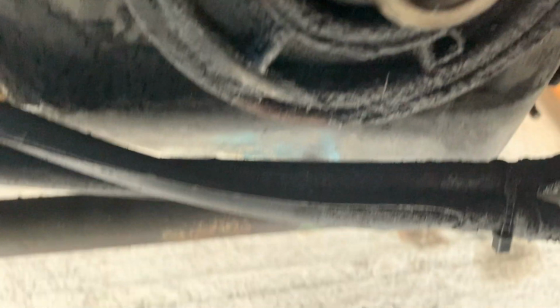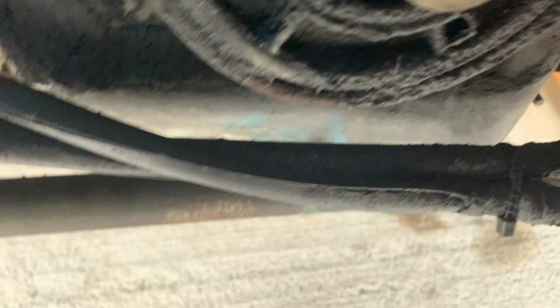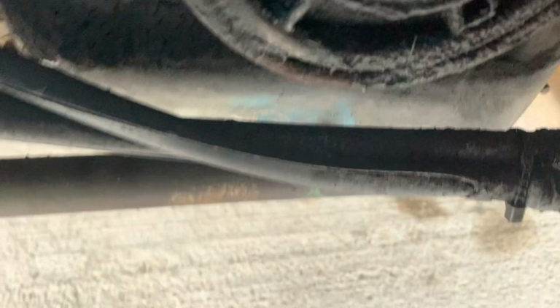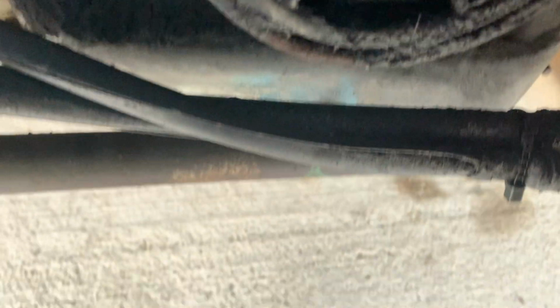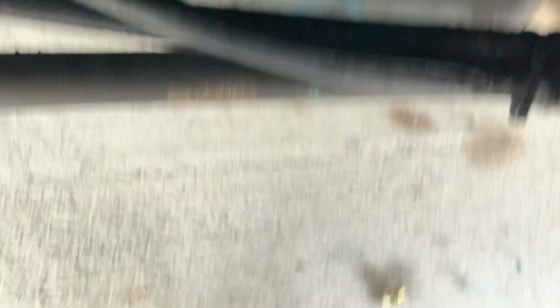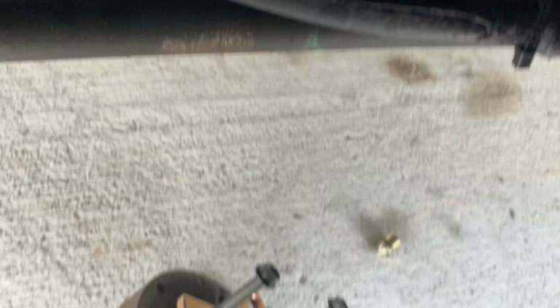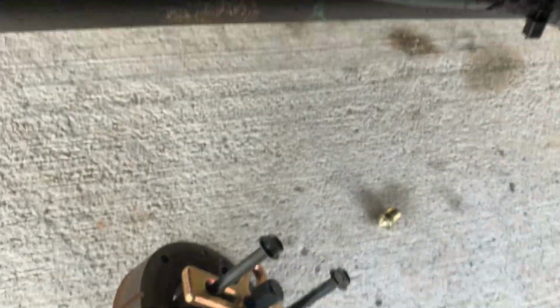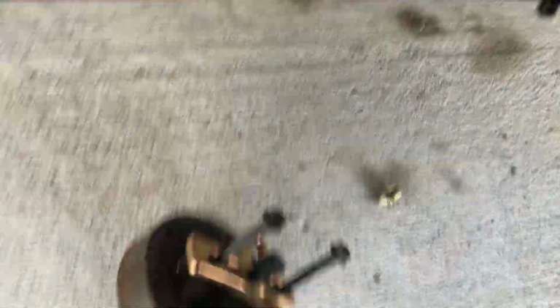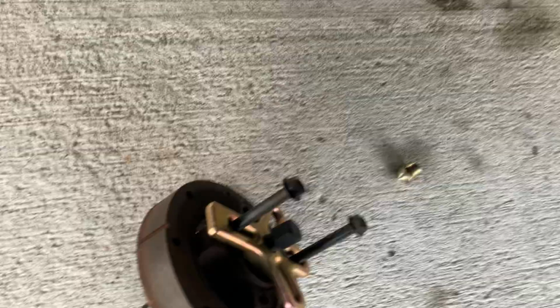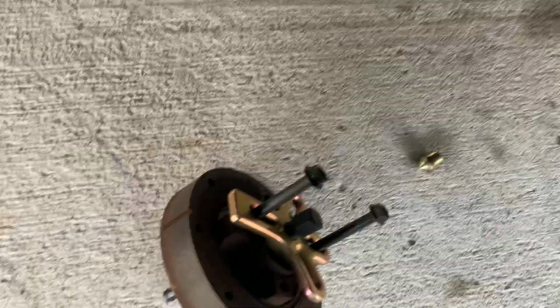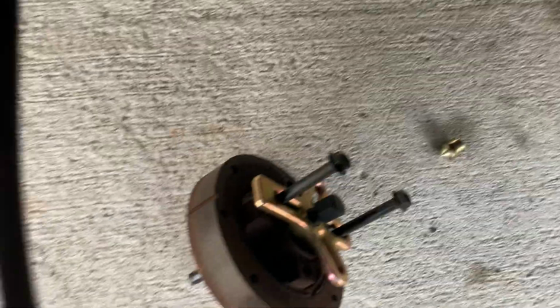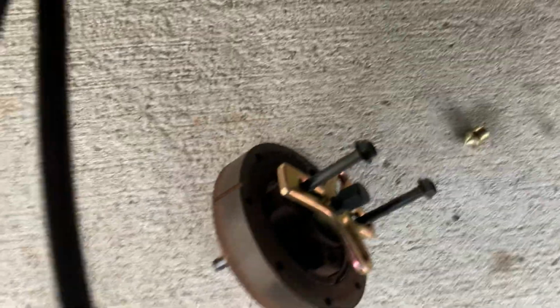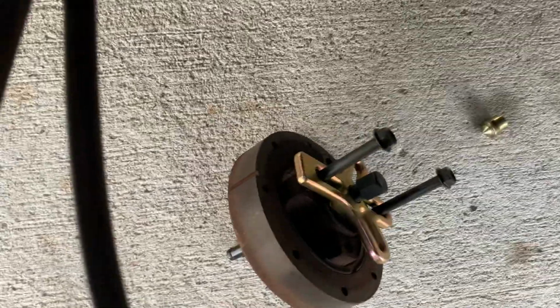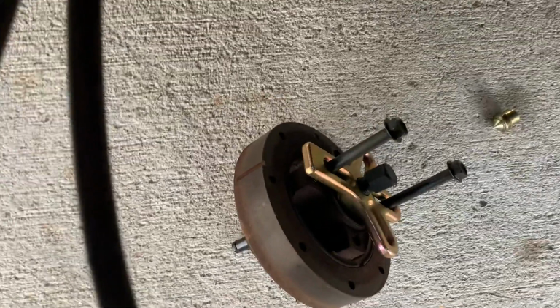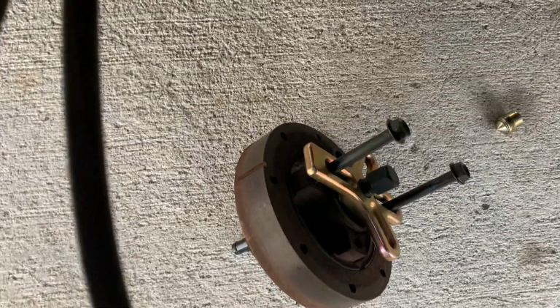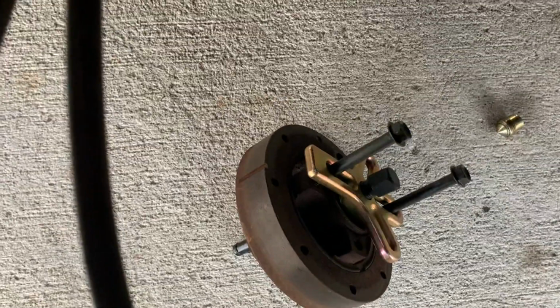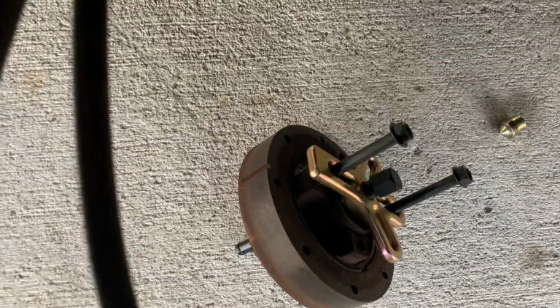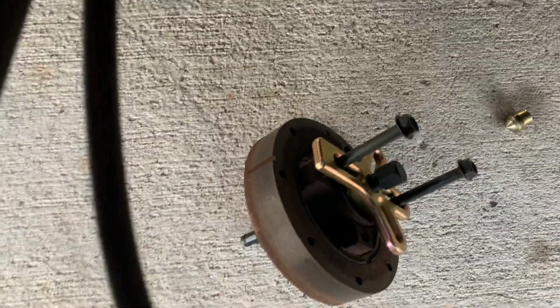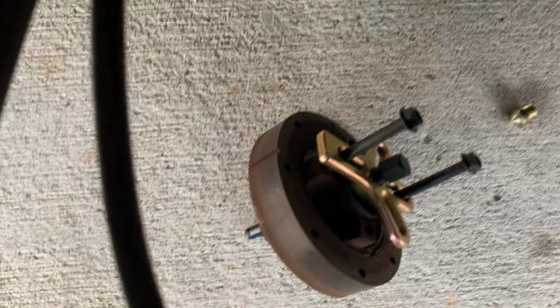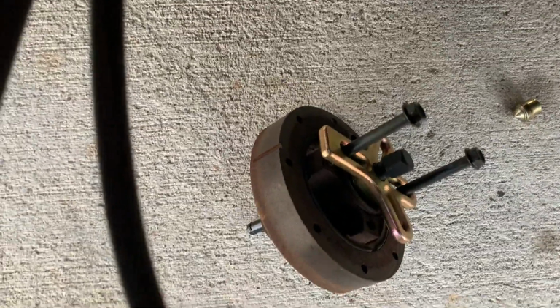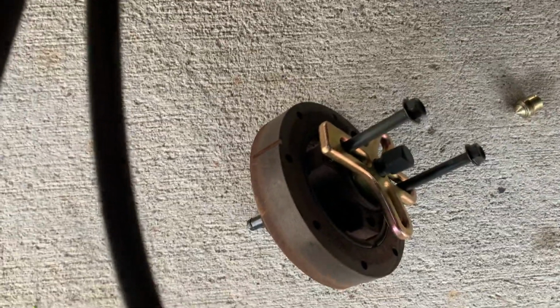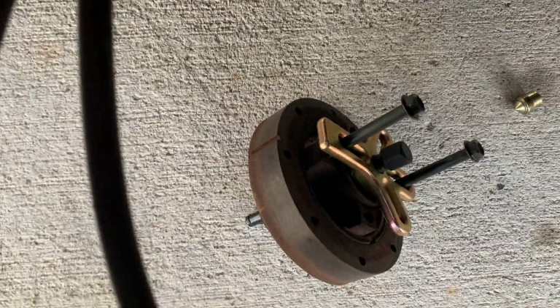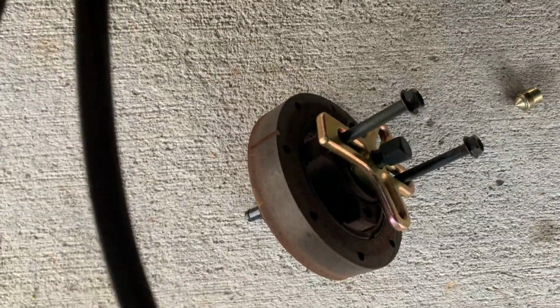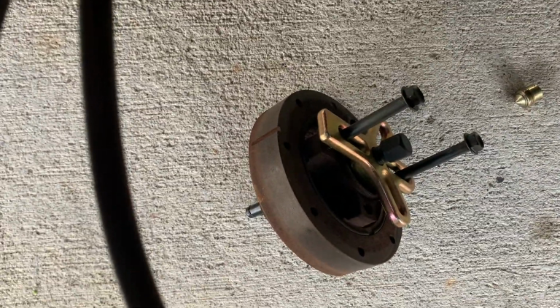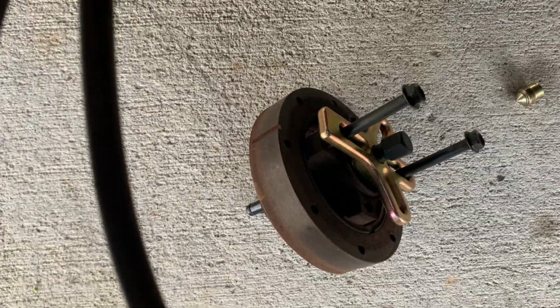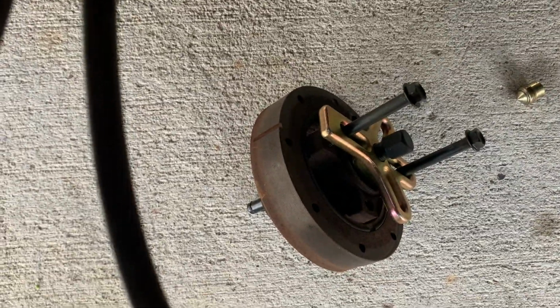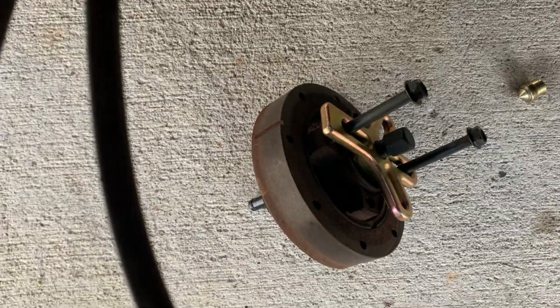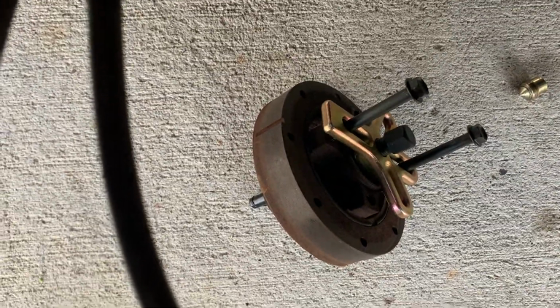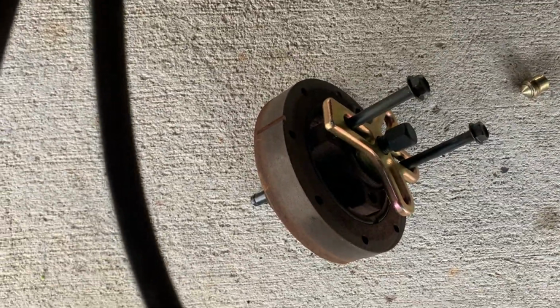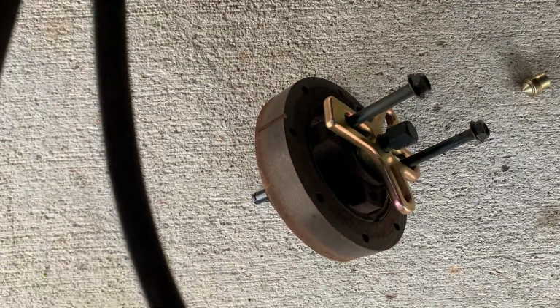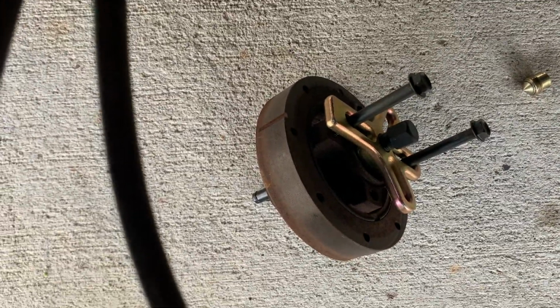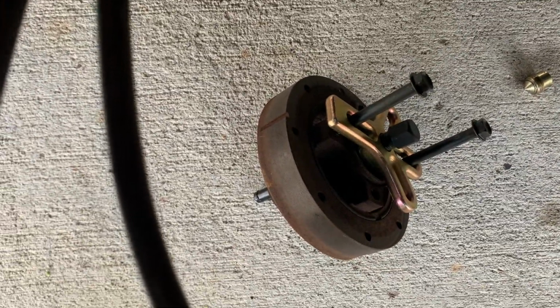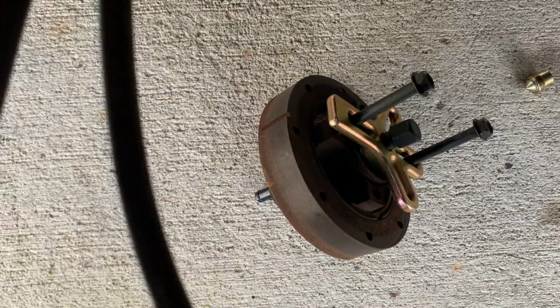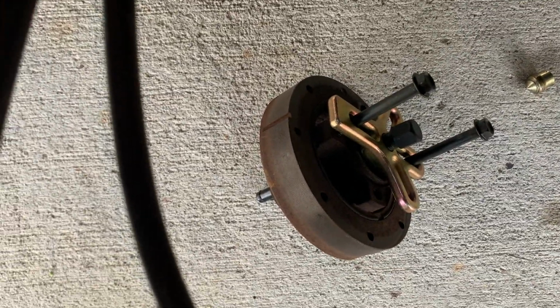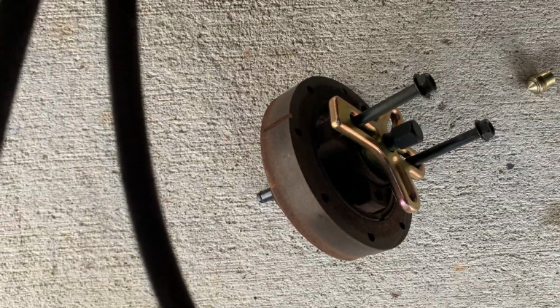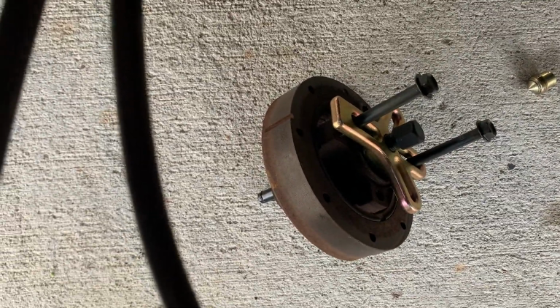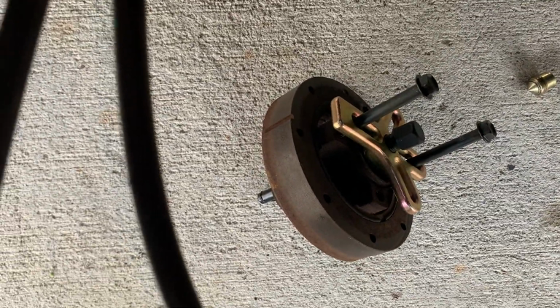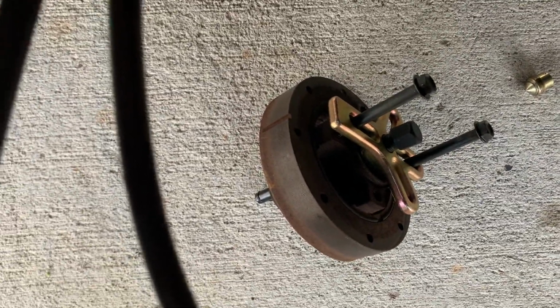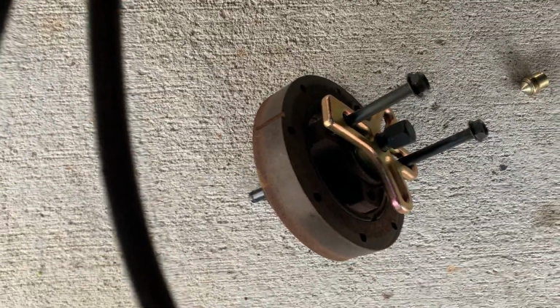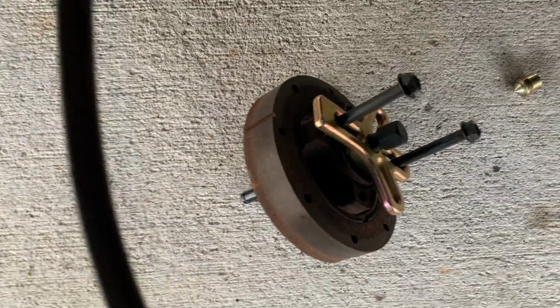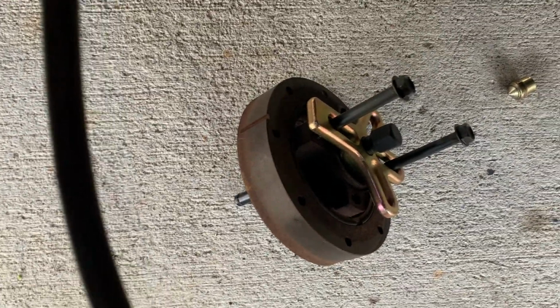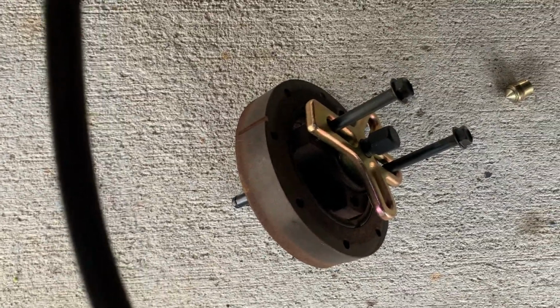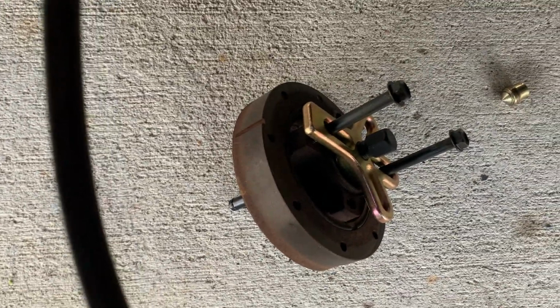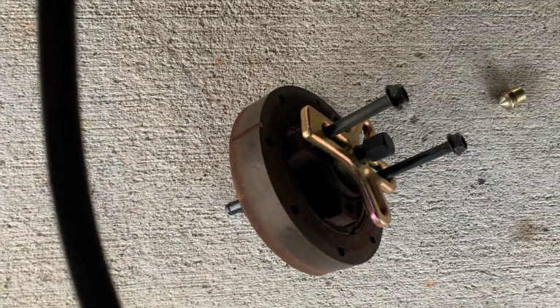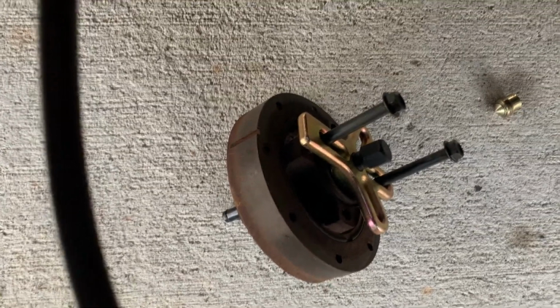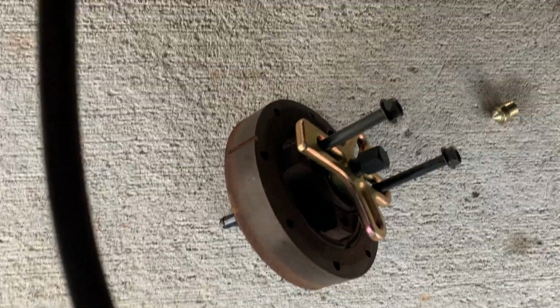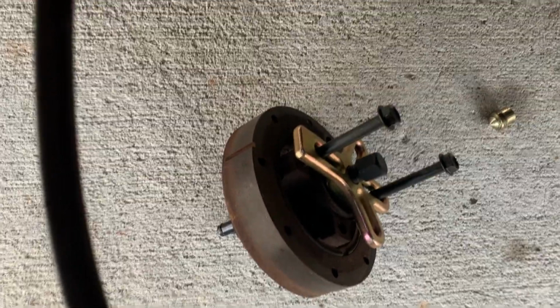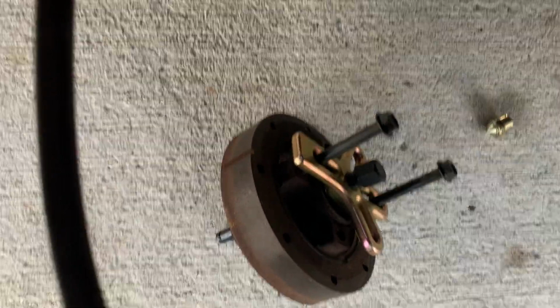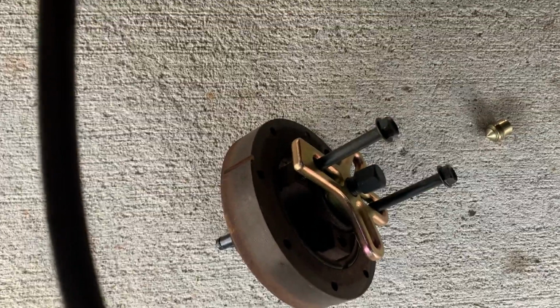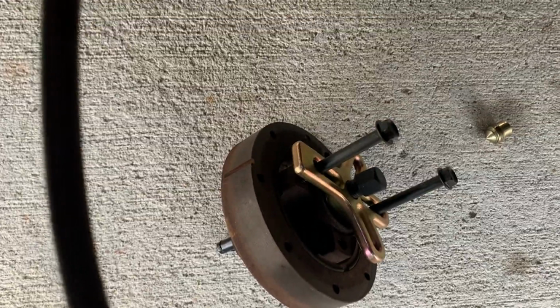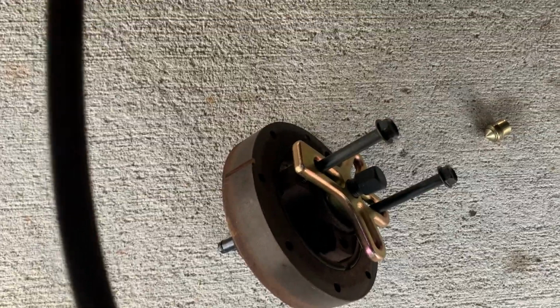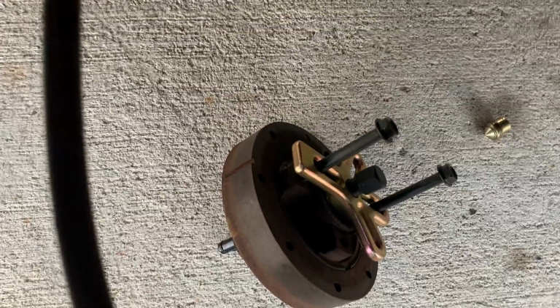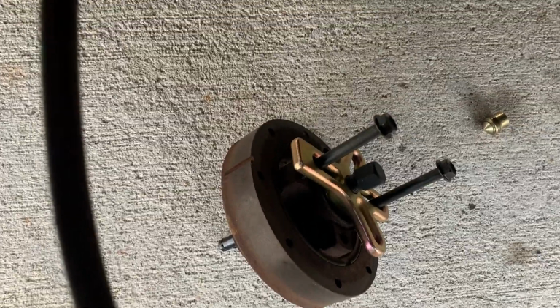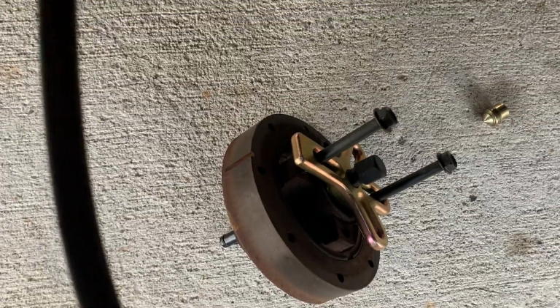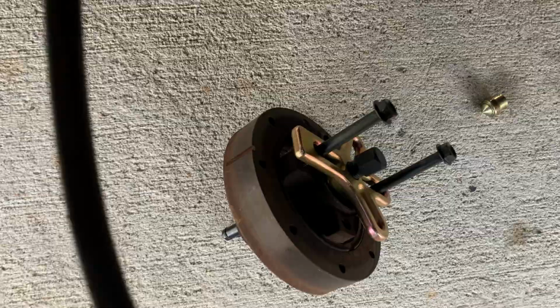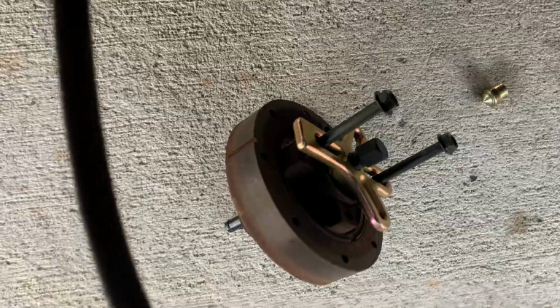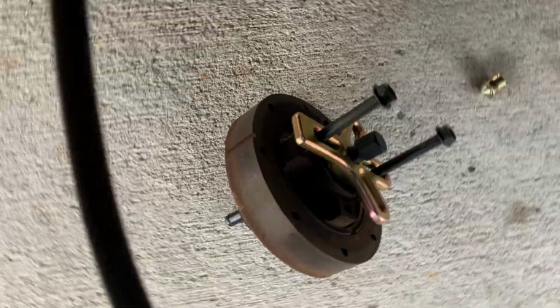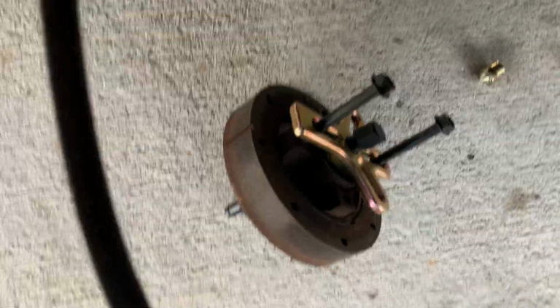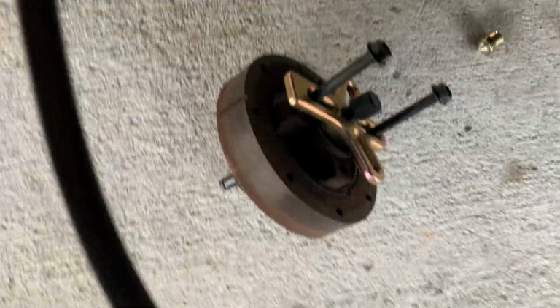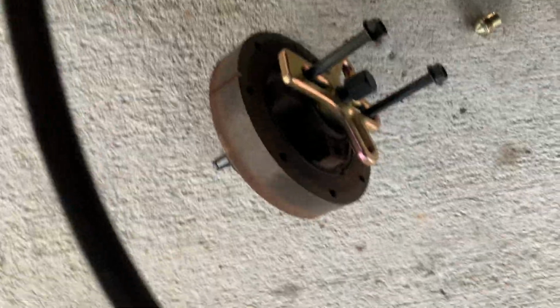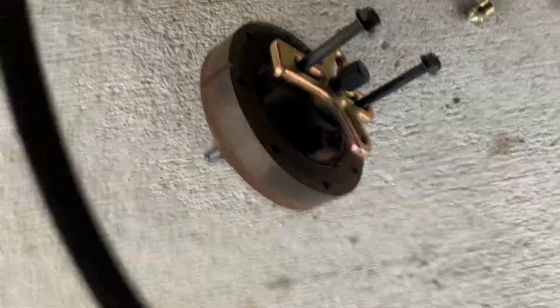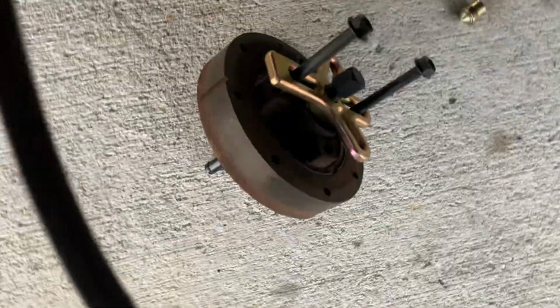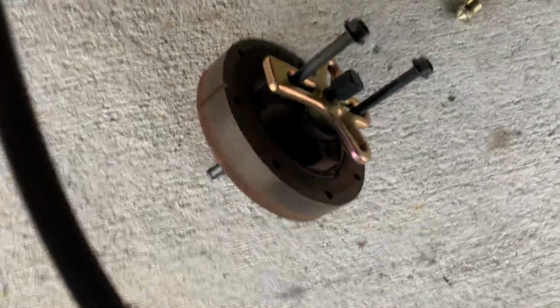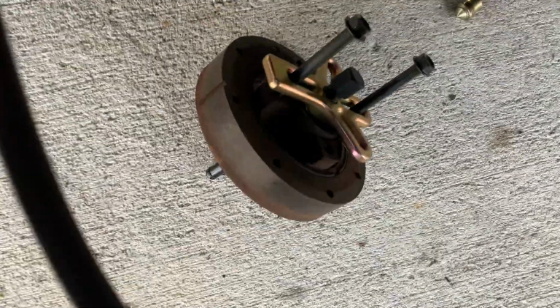Anyway, there's the factory harmonic balancer right there on the ground. All right, thanks a lot, friends.